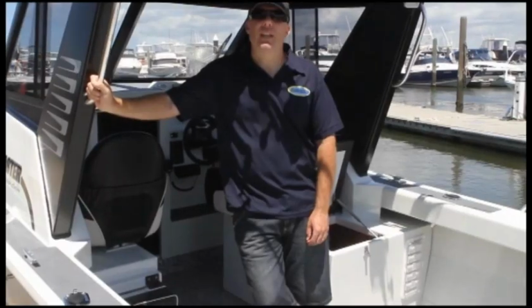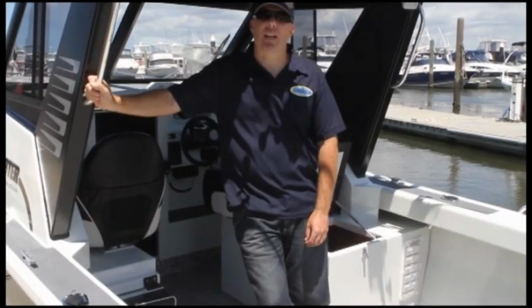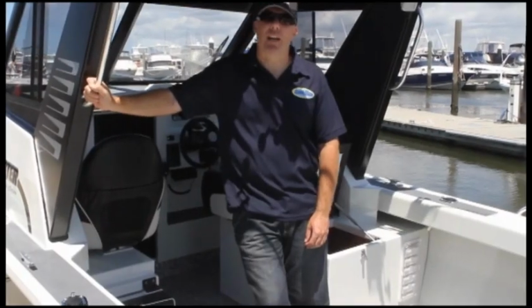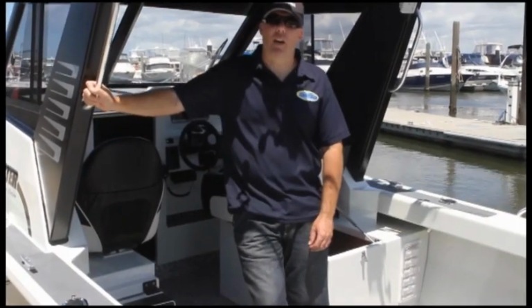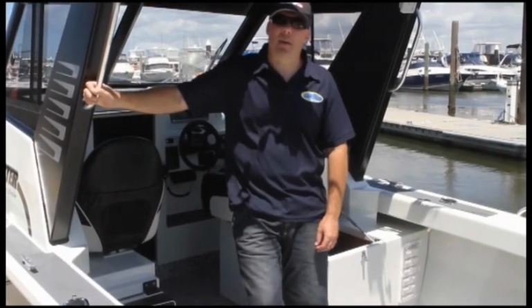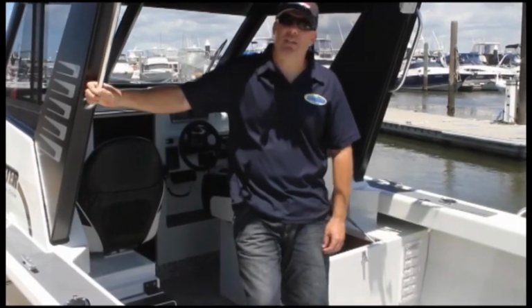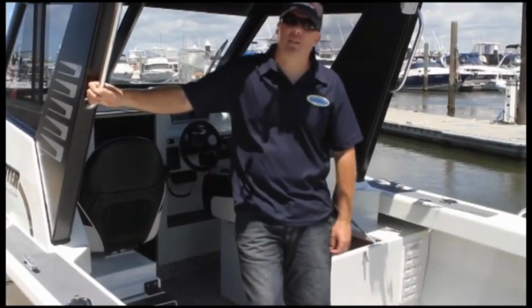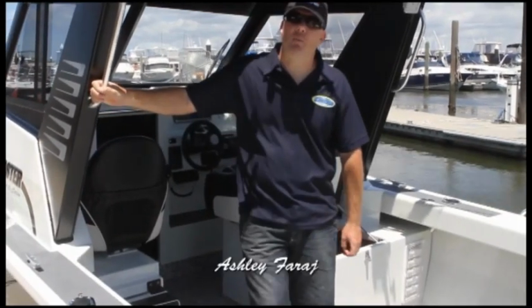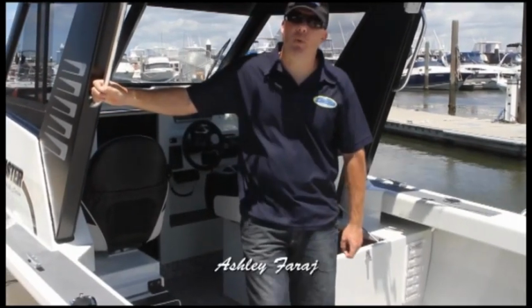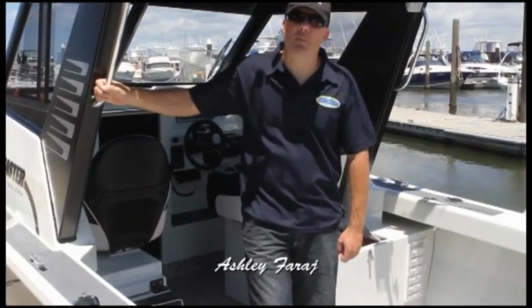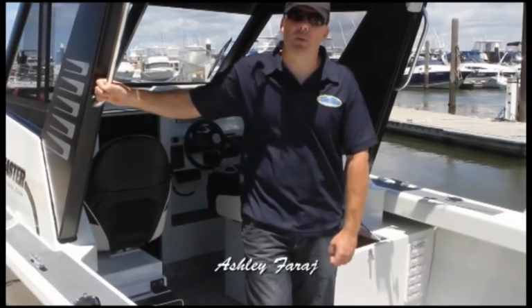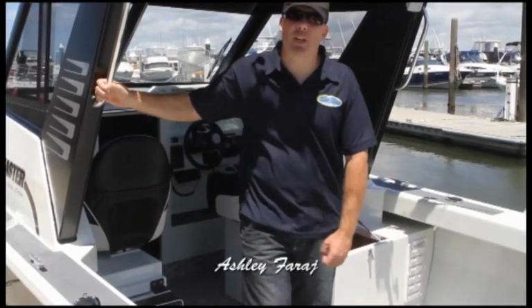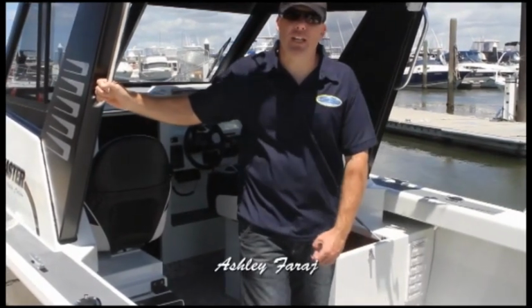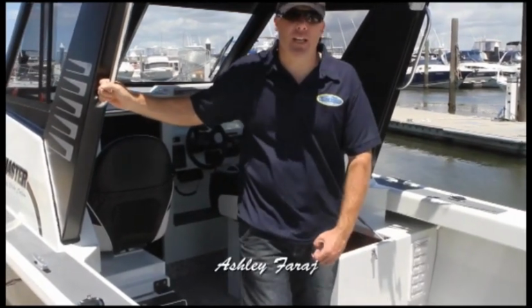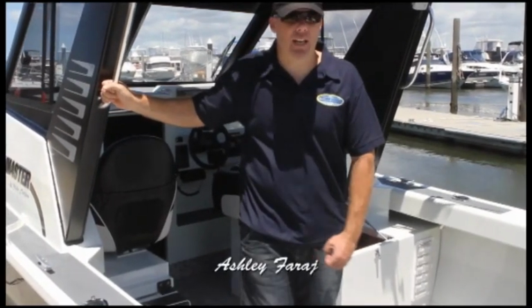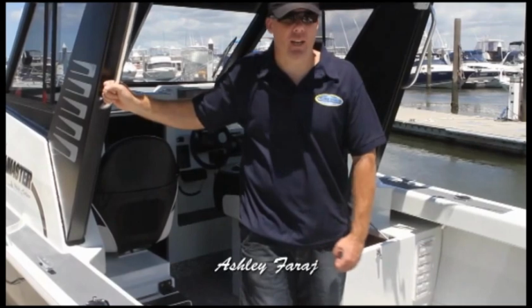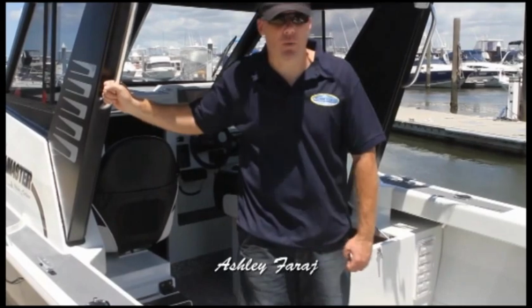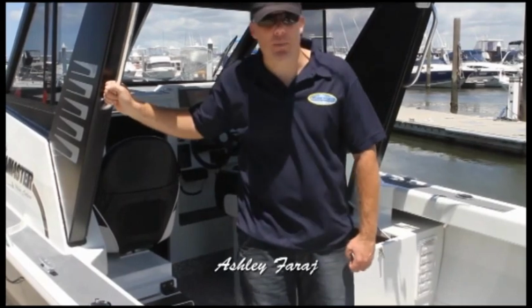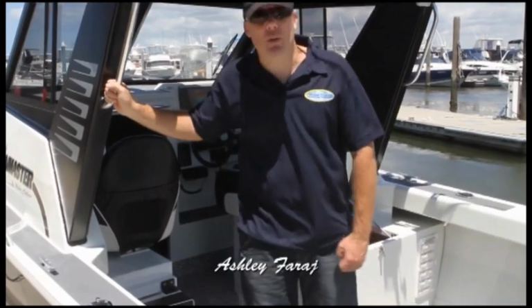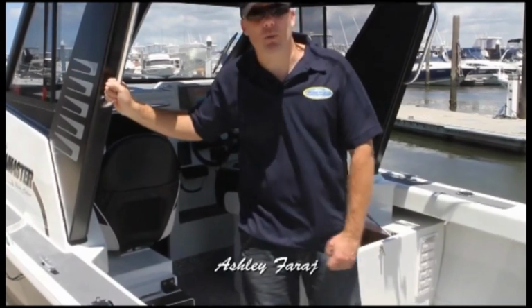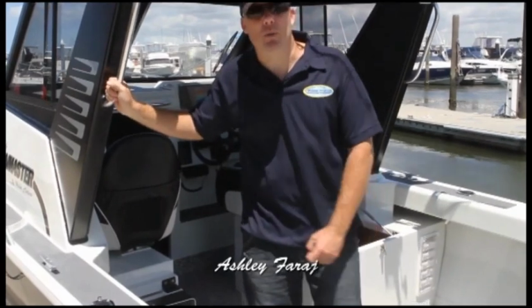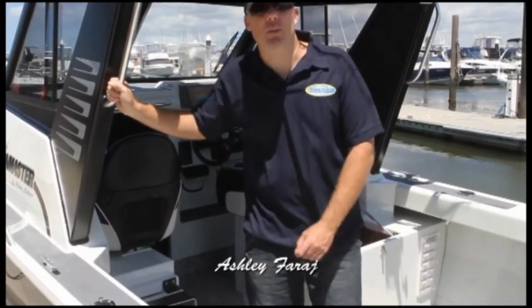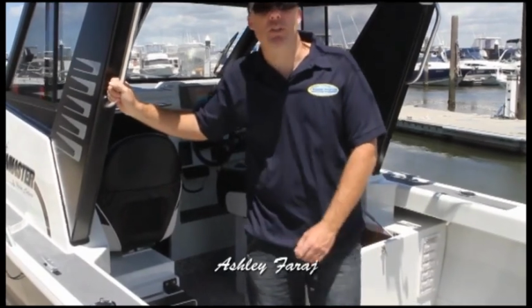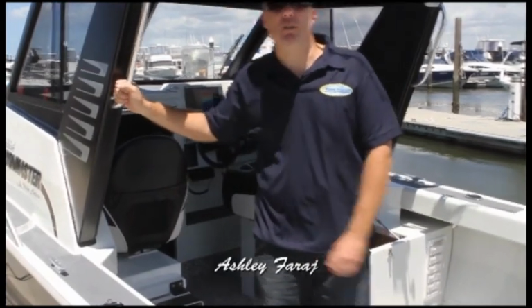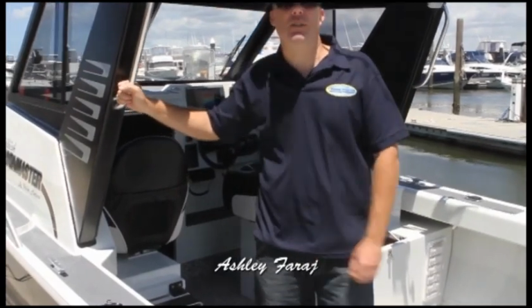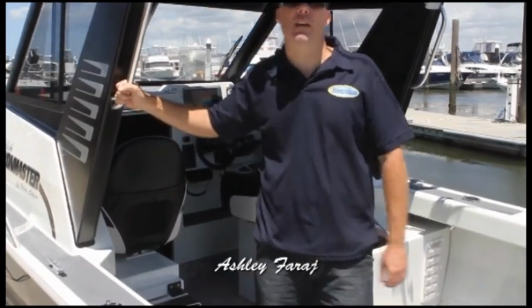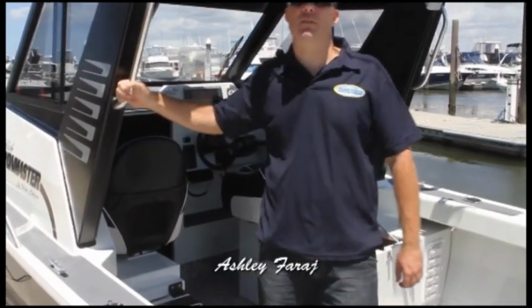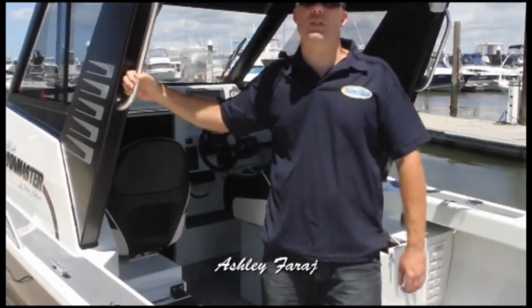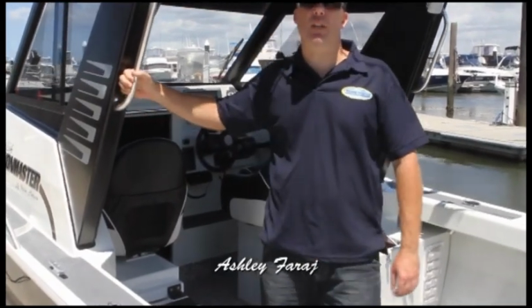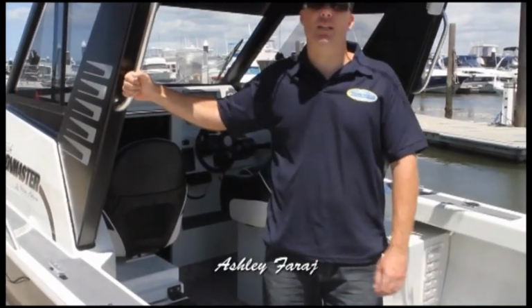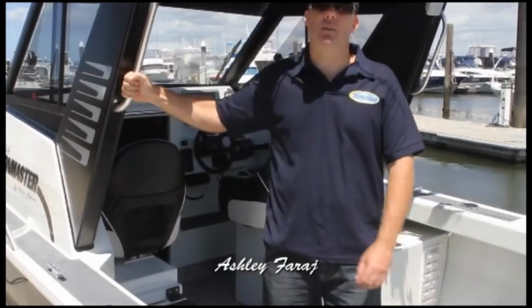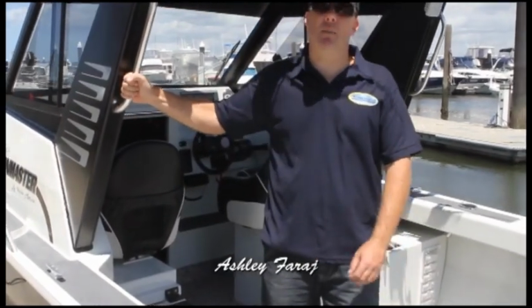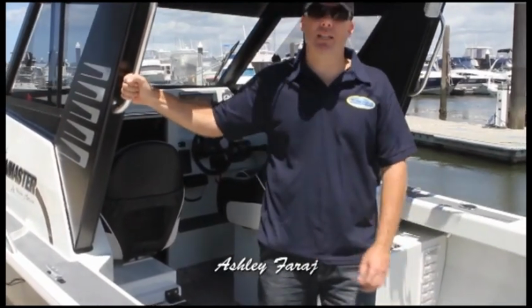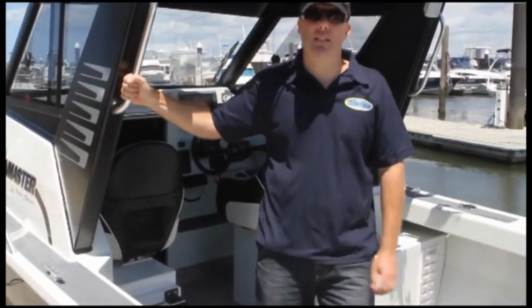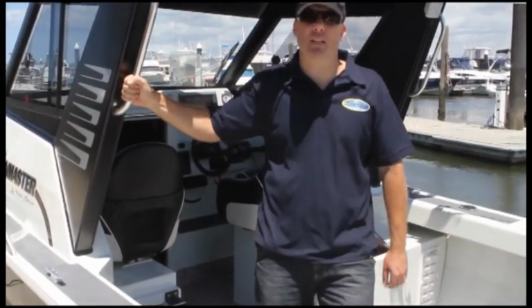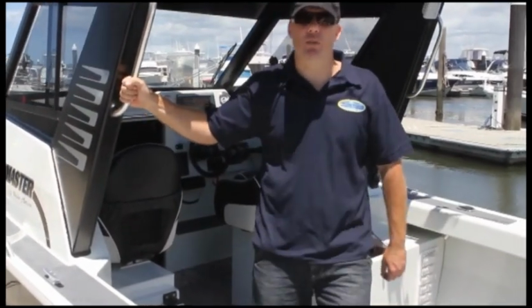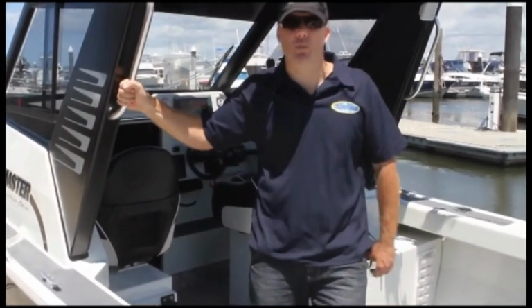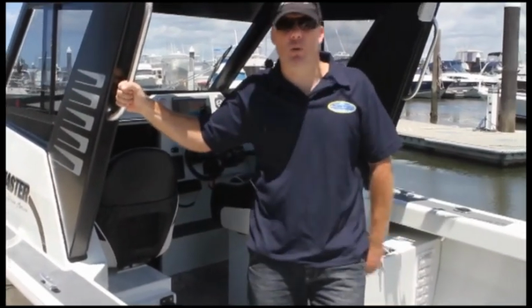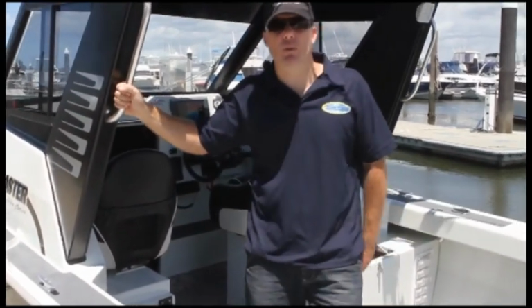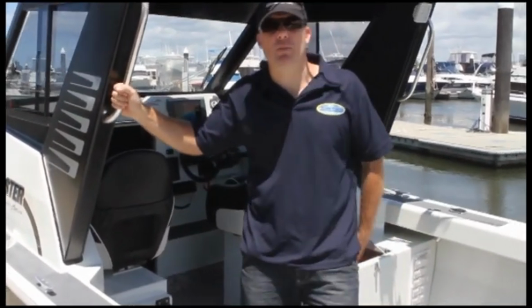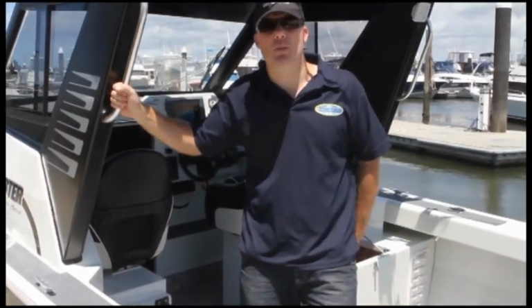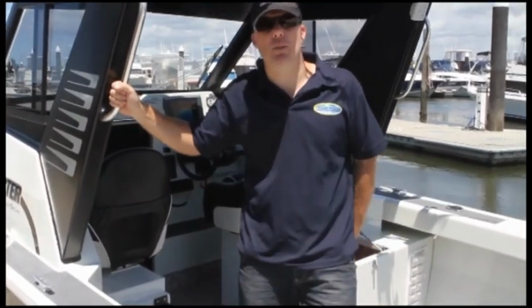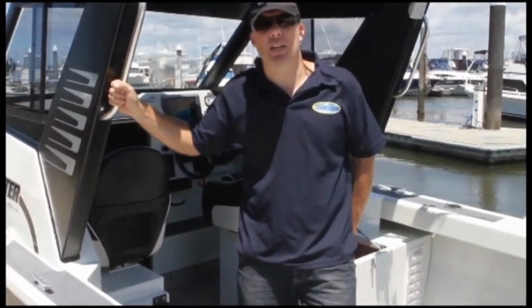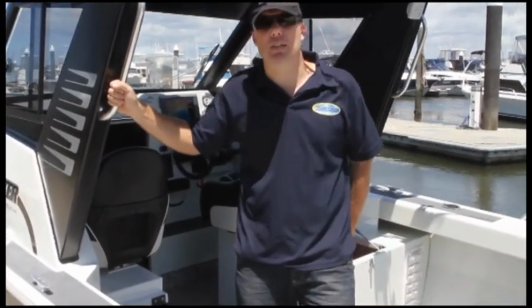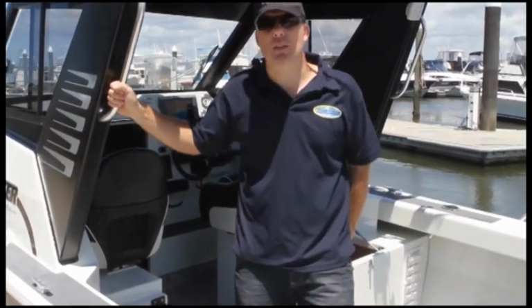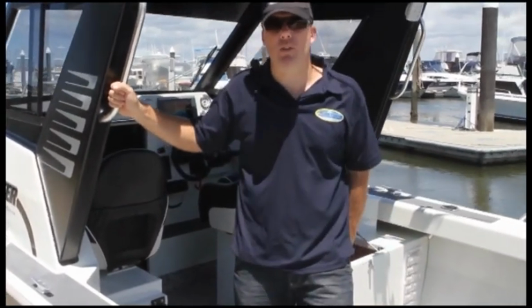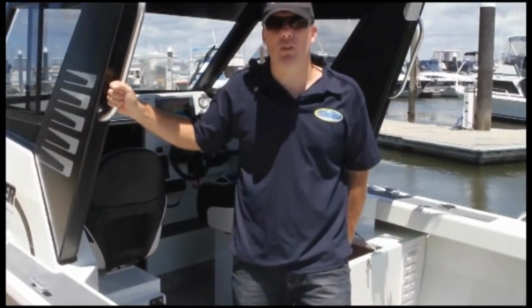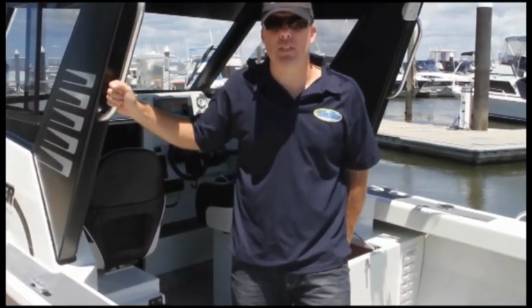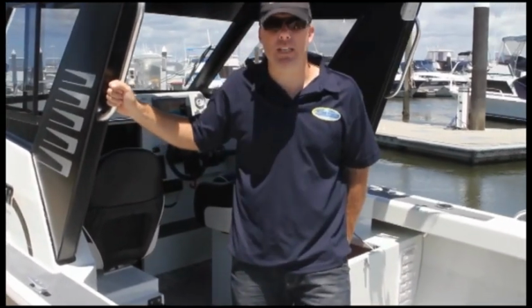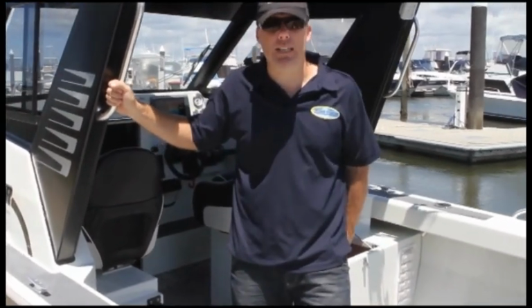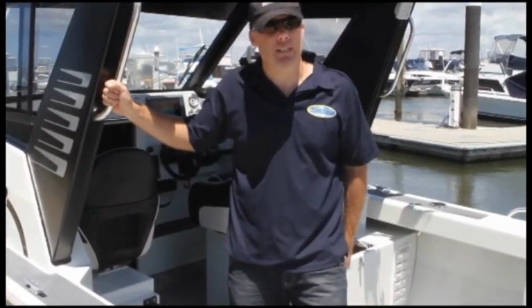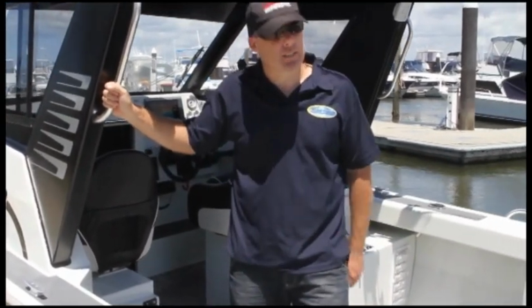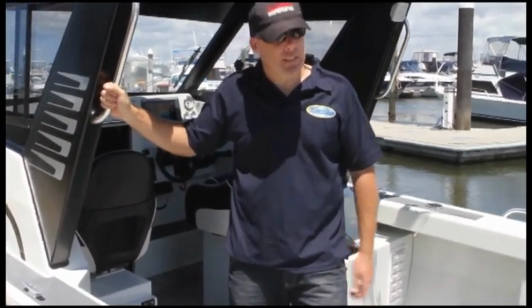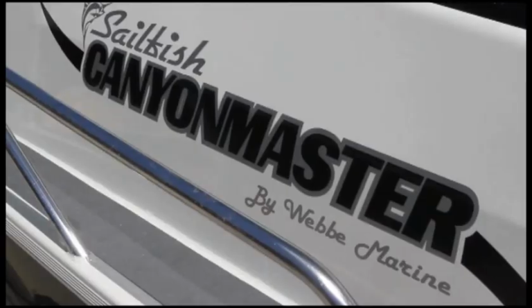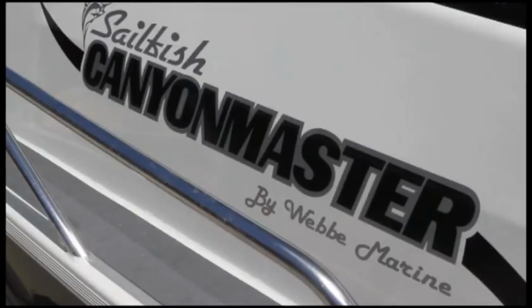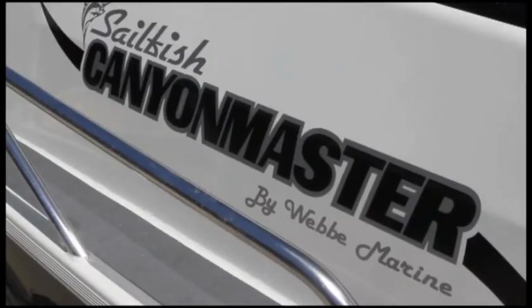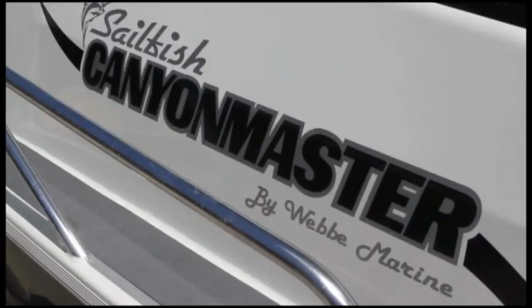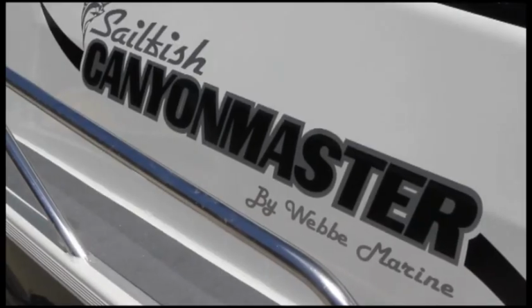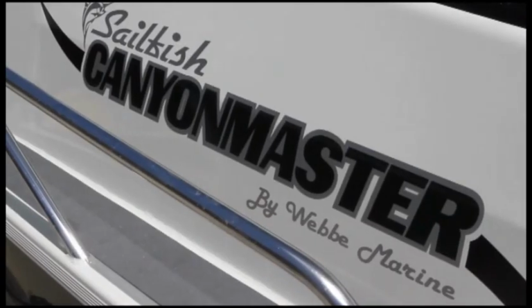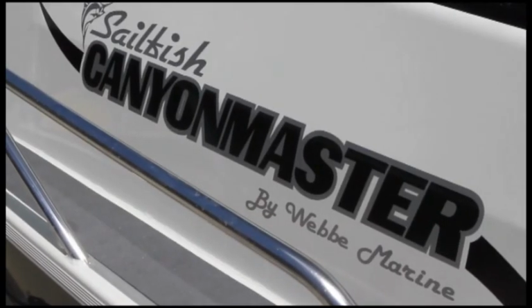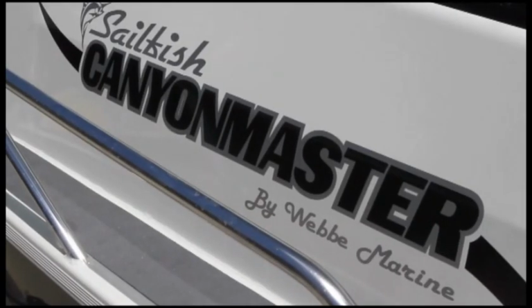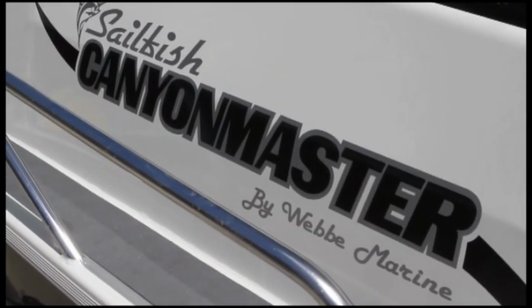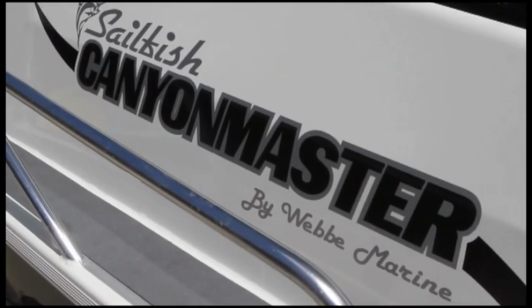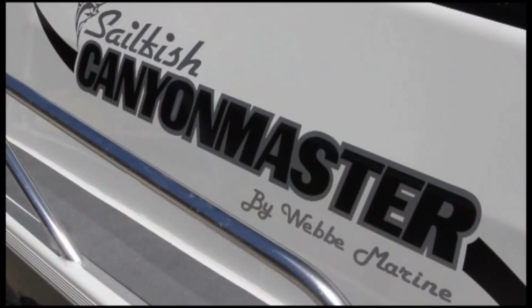G'day, I'm Ashley from Webb Marine and I'm here aboard the new Sailfish Canyon Master, new model for 2013. Come on board and have a look.